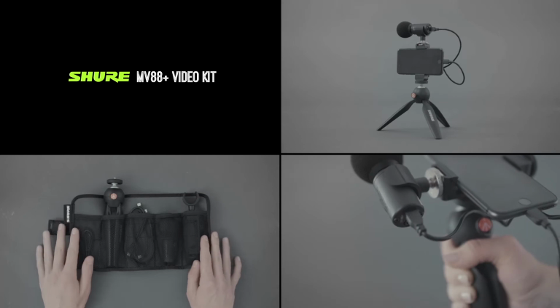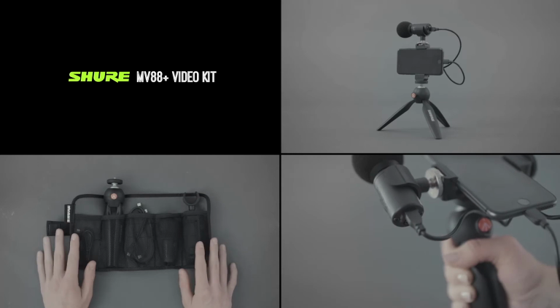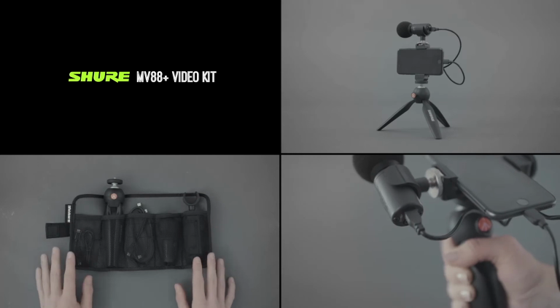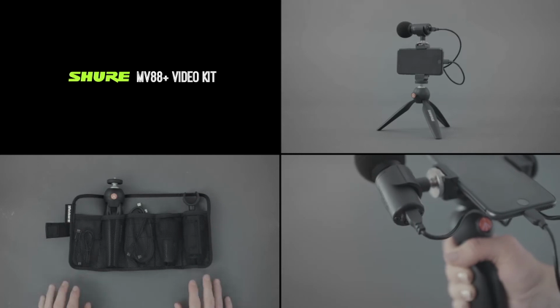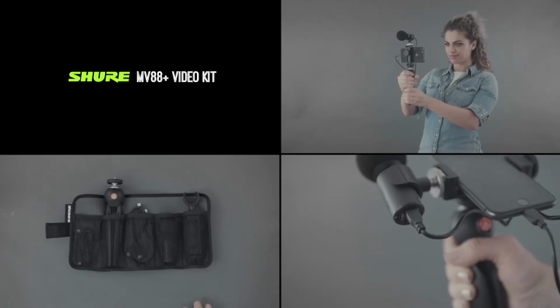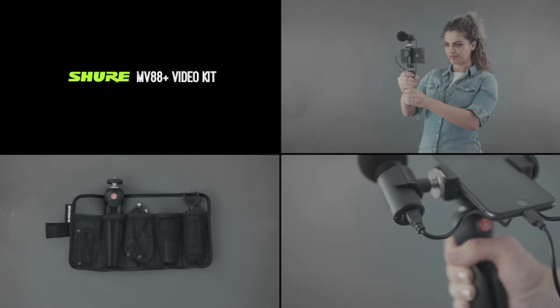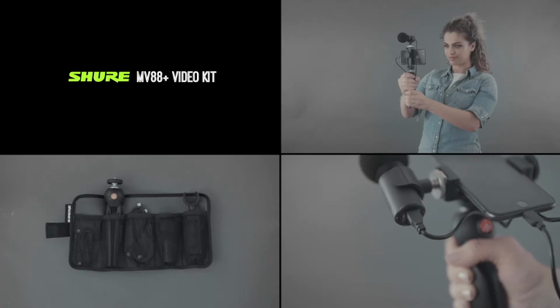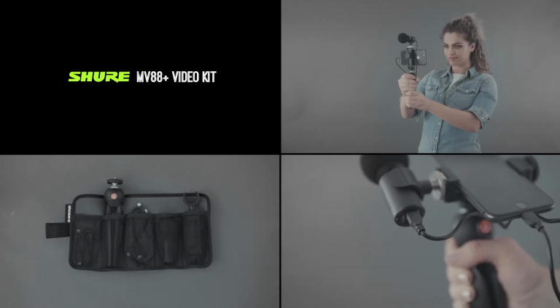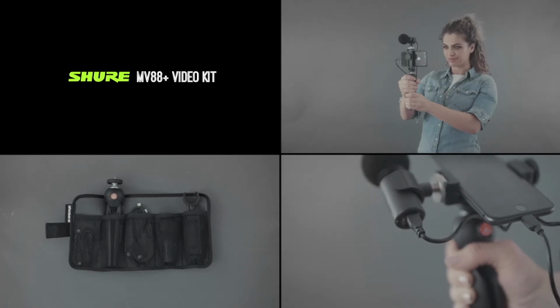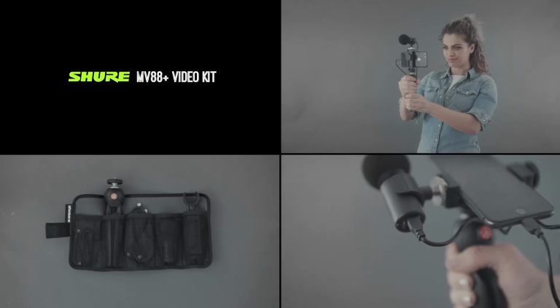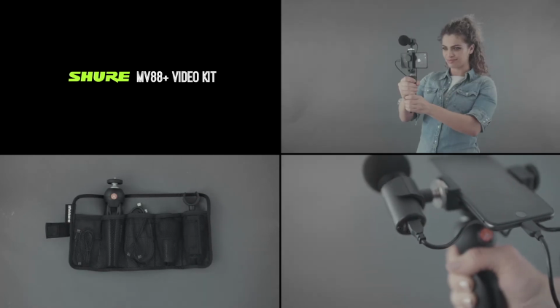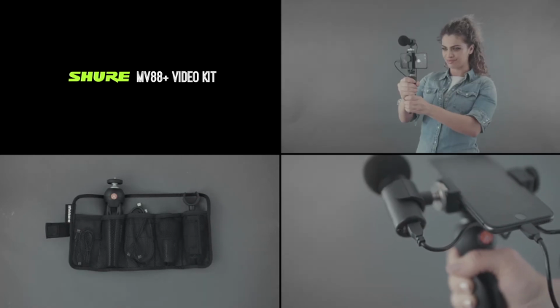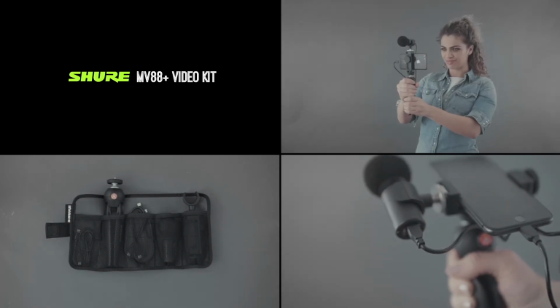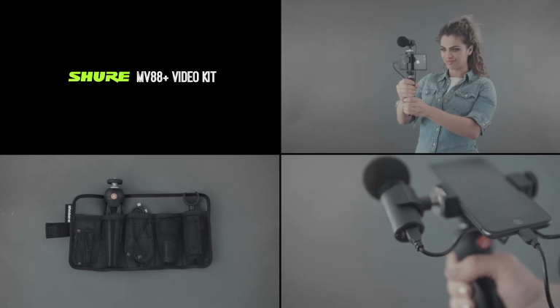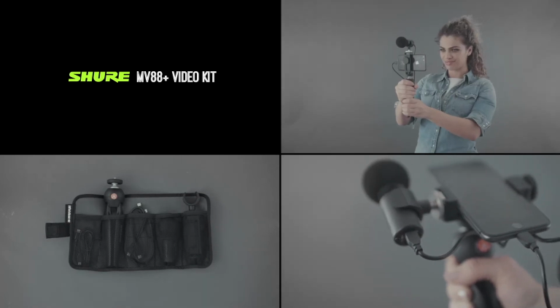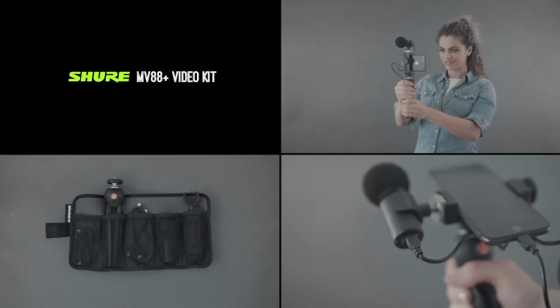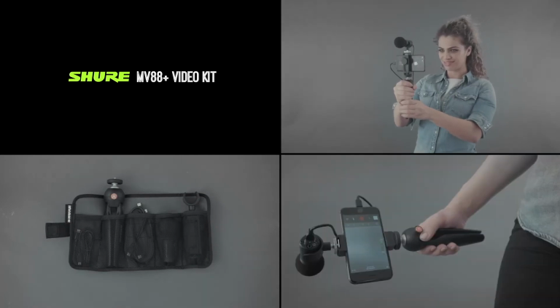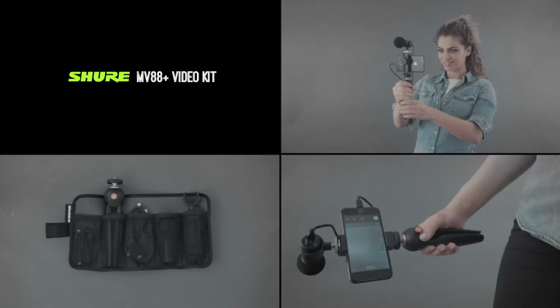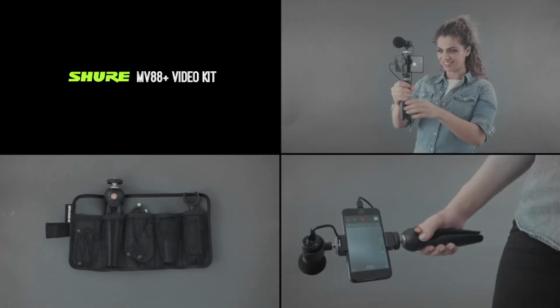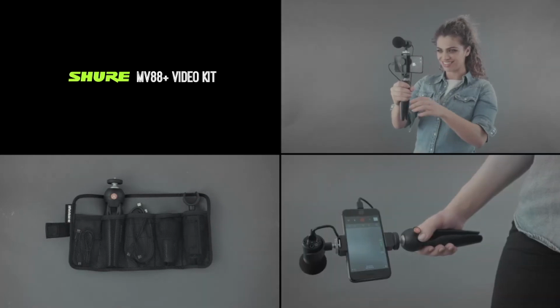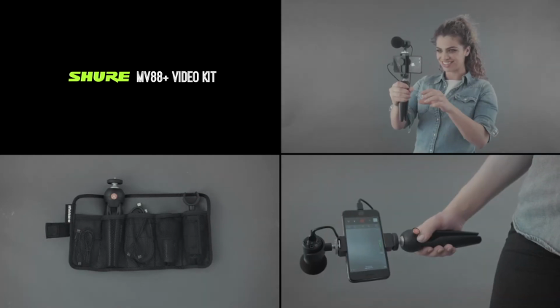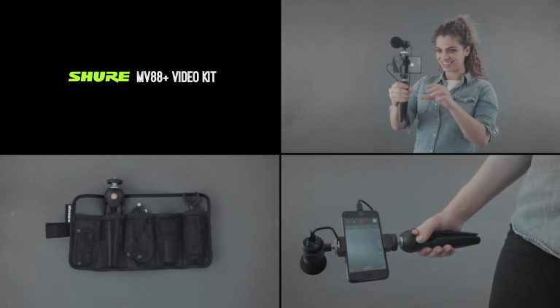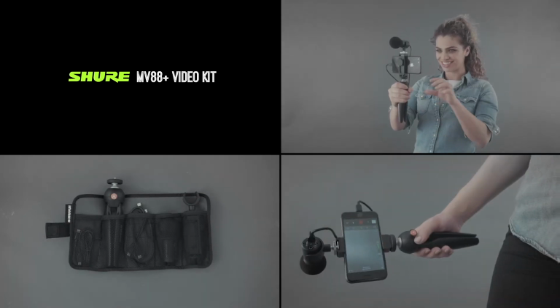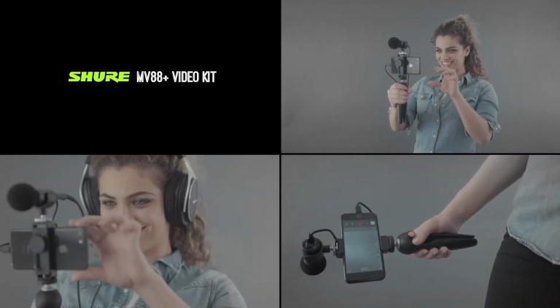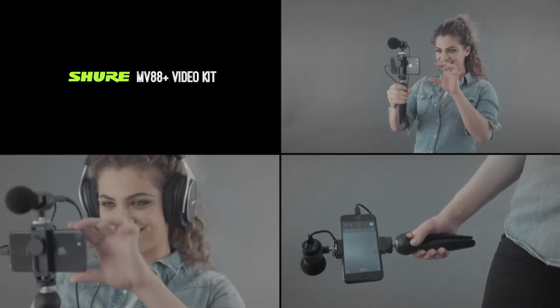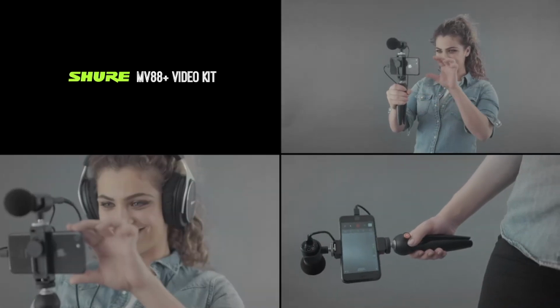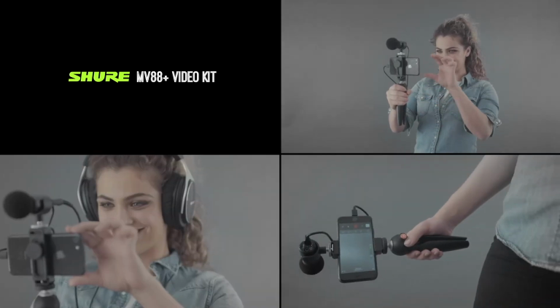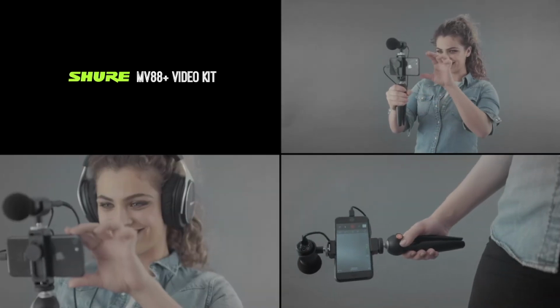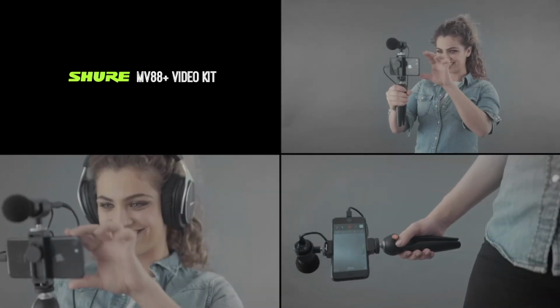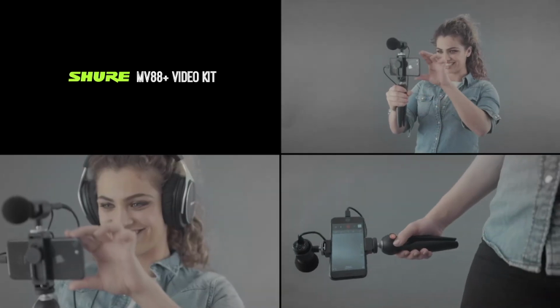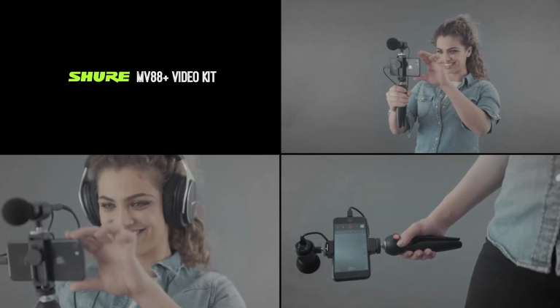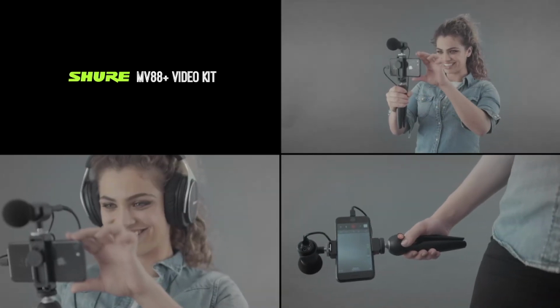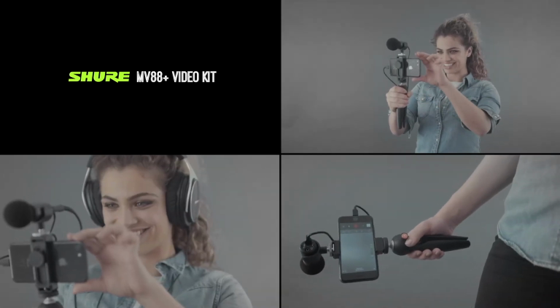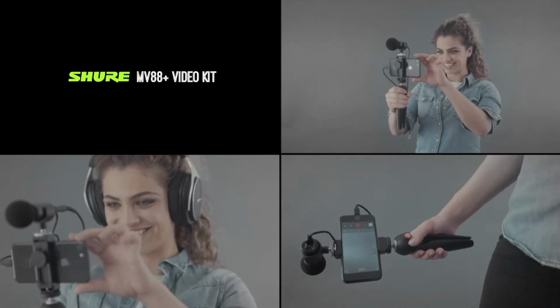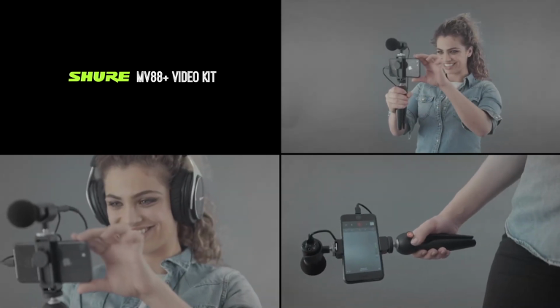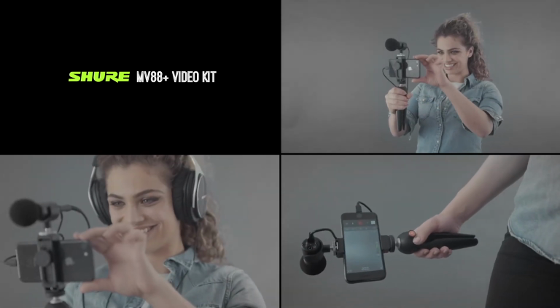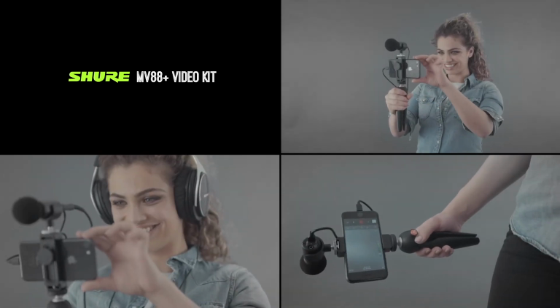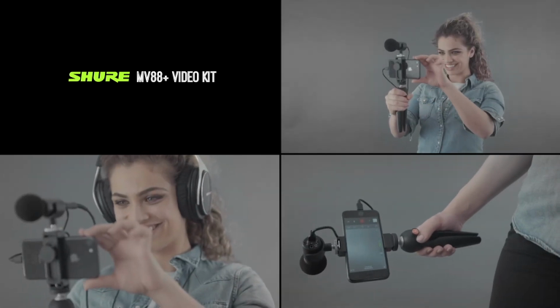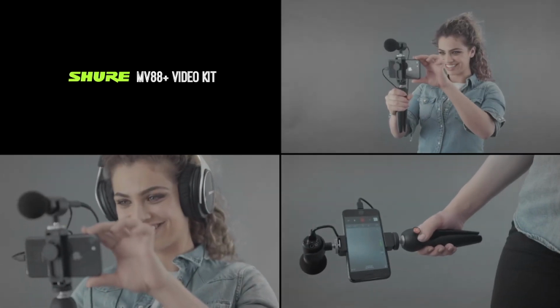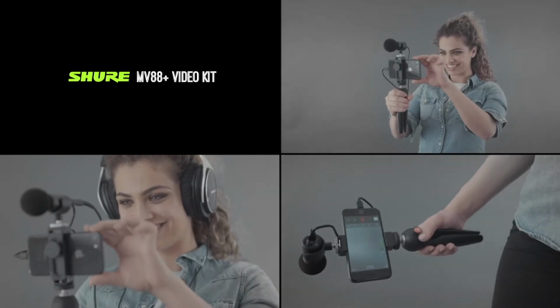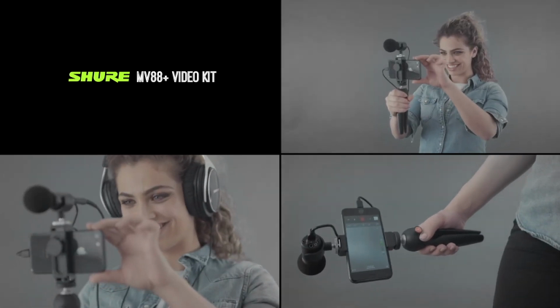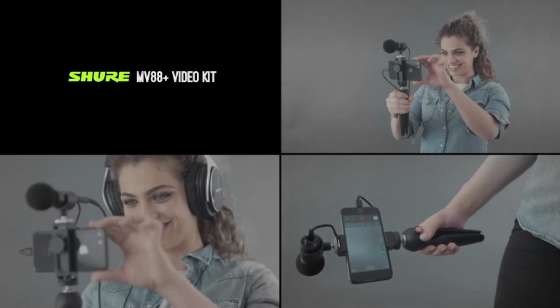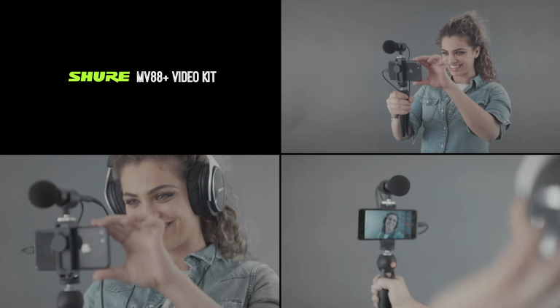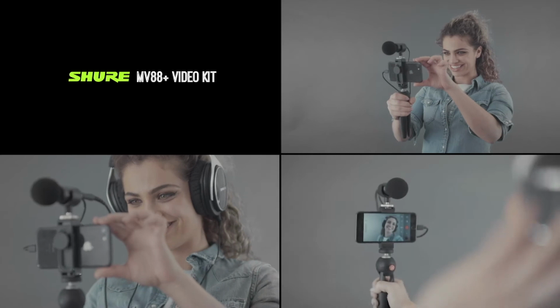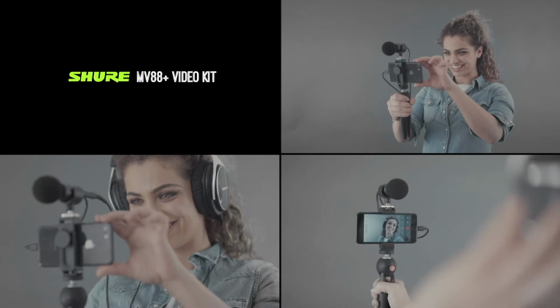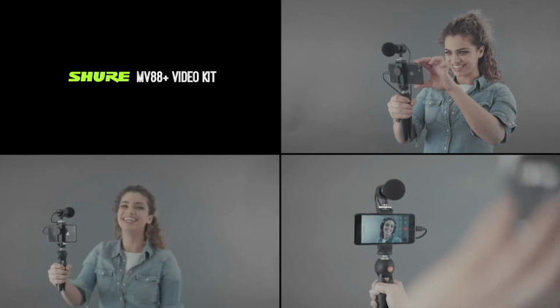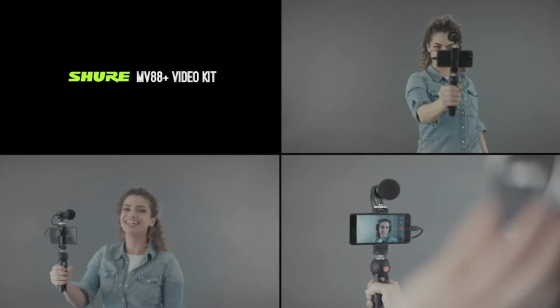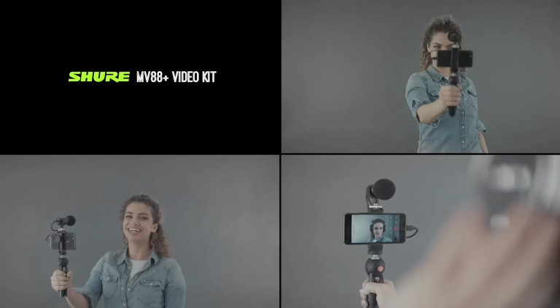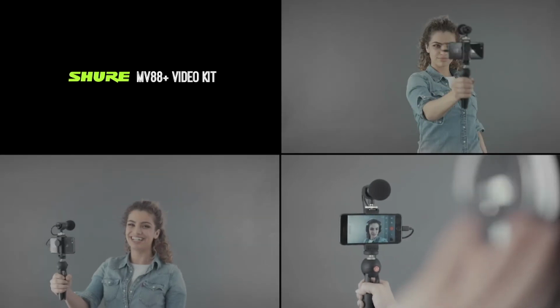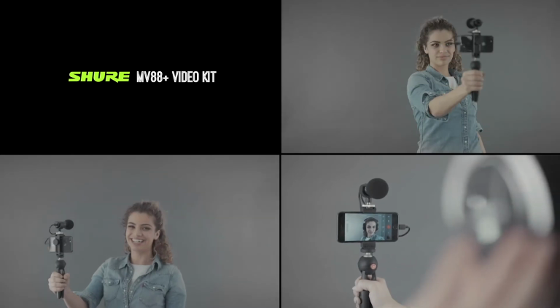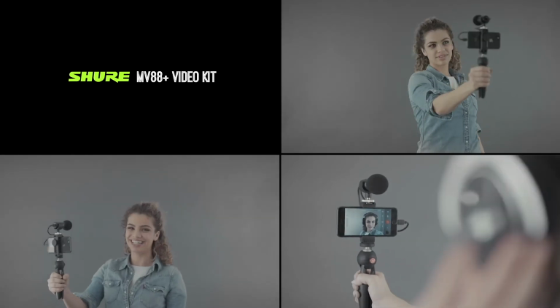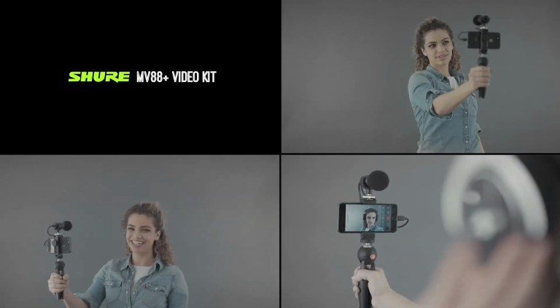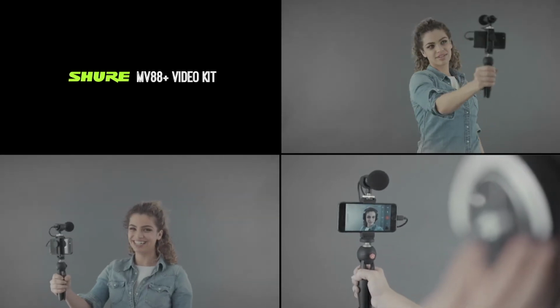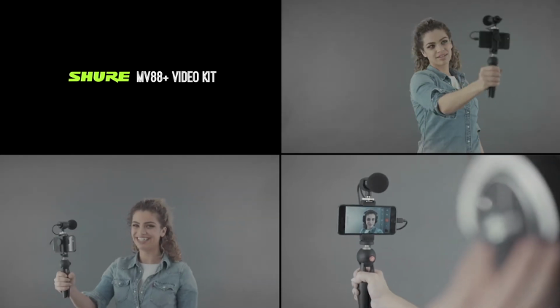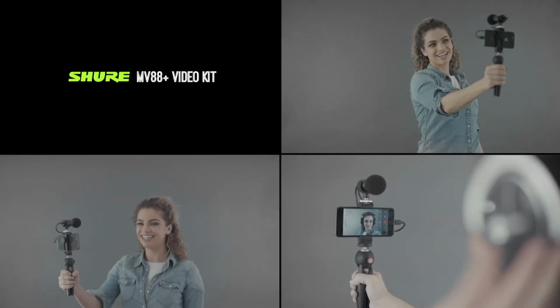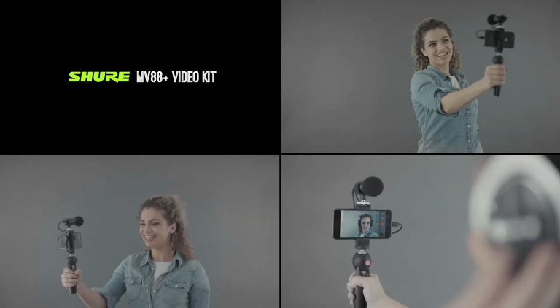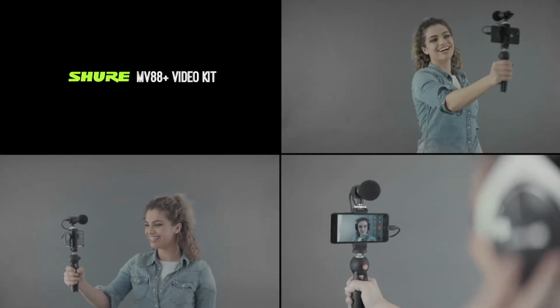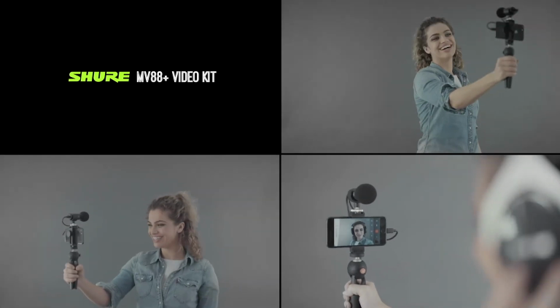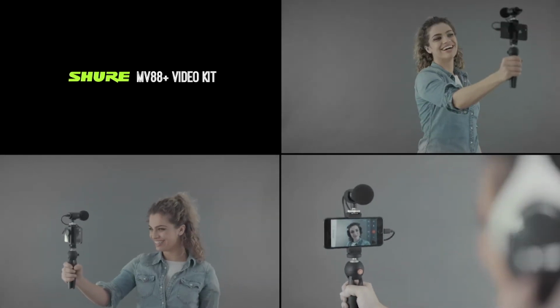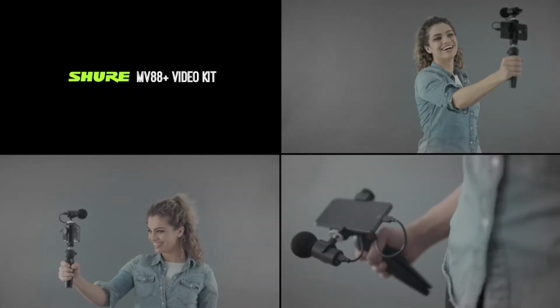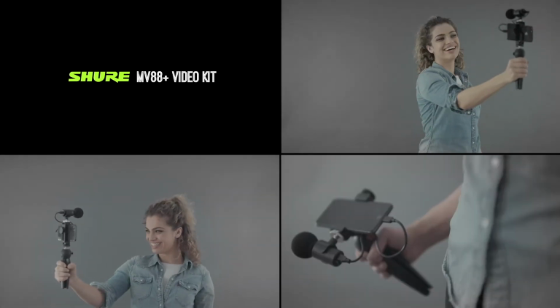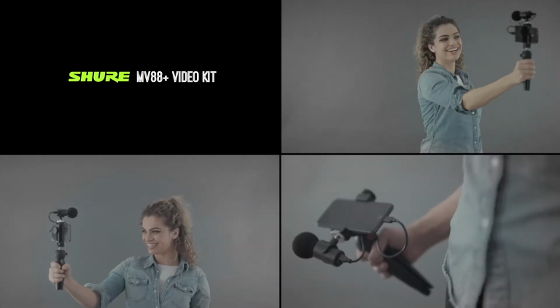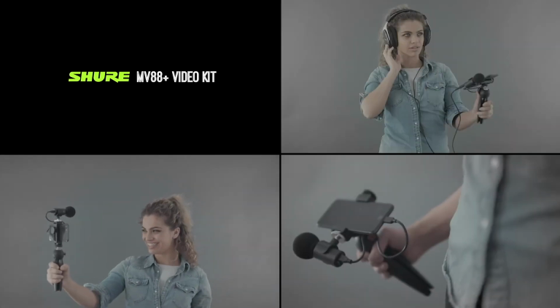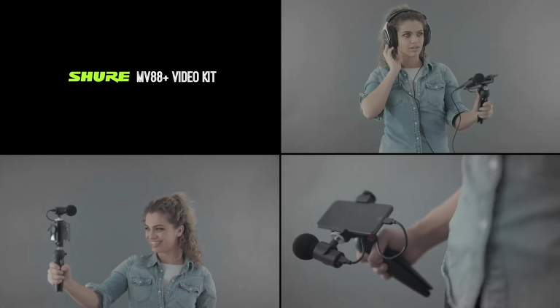Choose from the following creative setups: videography, self-recording, audio capture, or field recording.